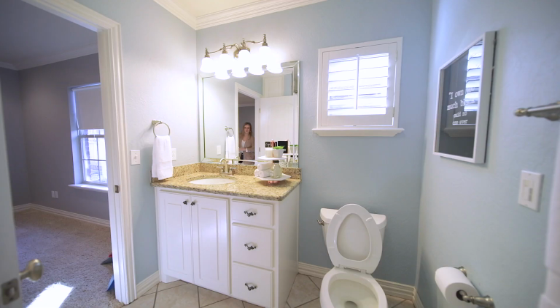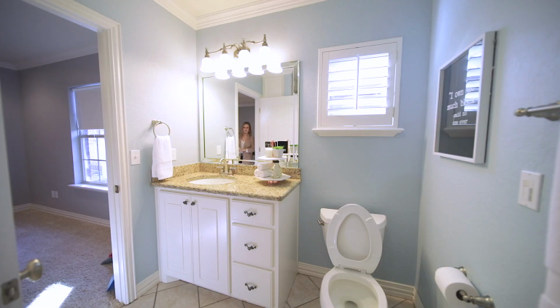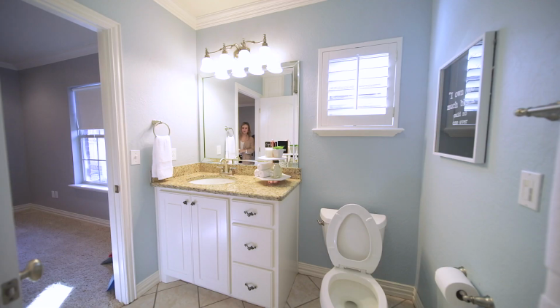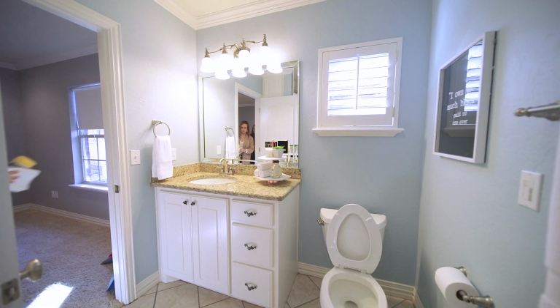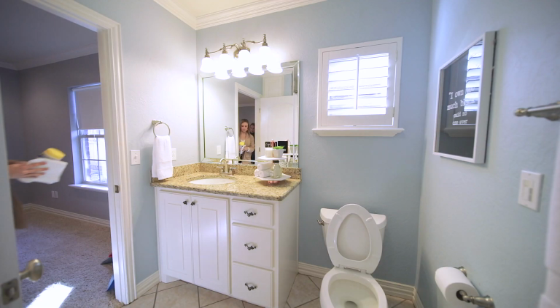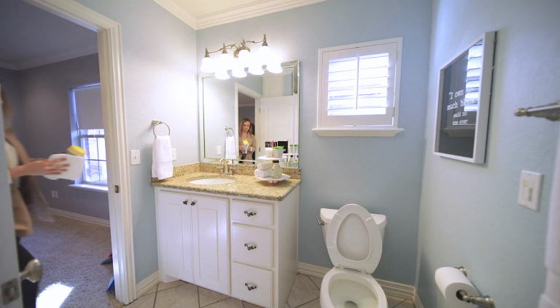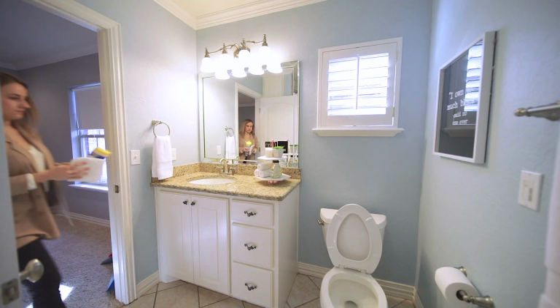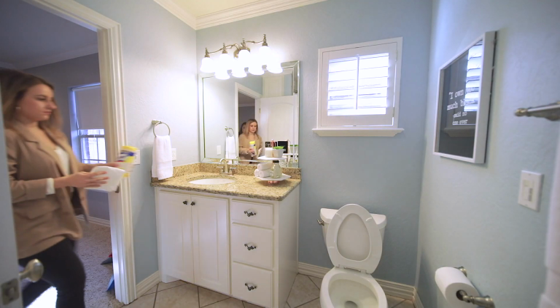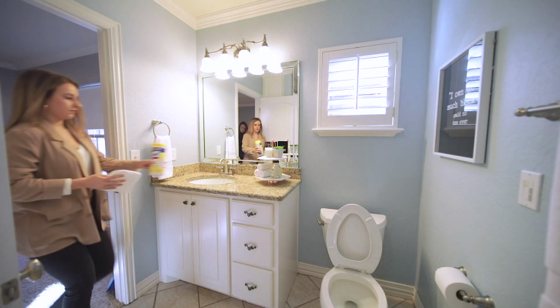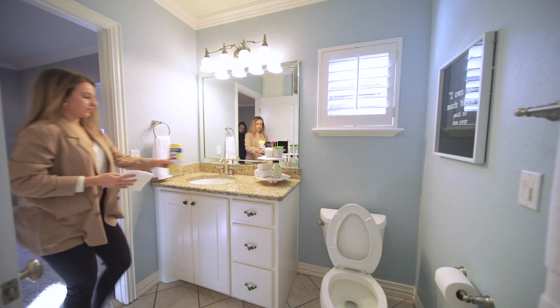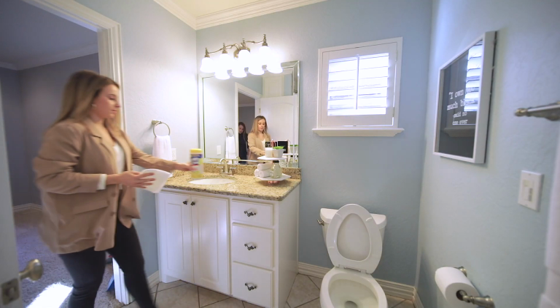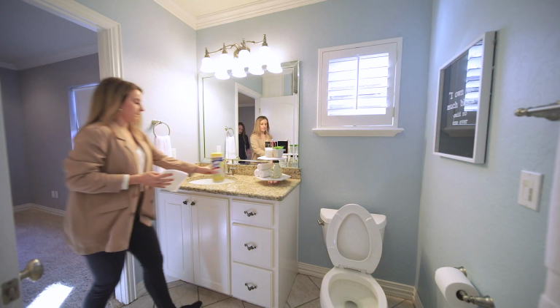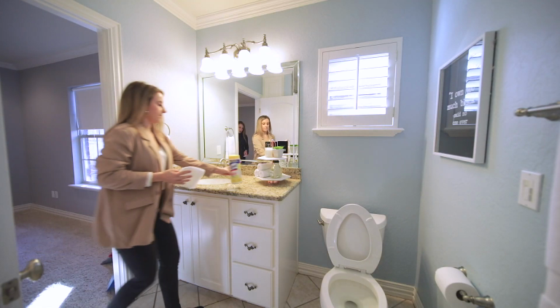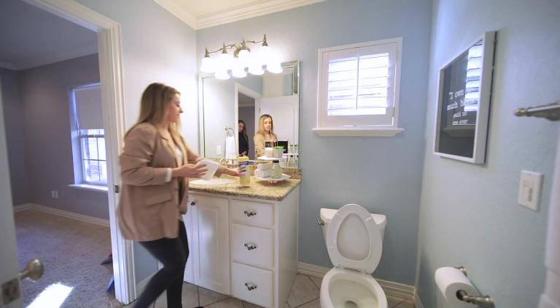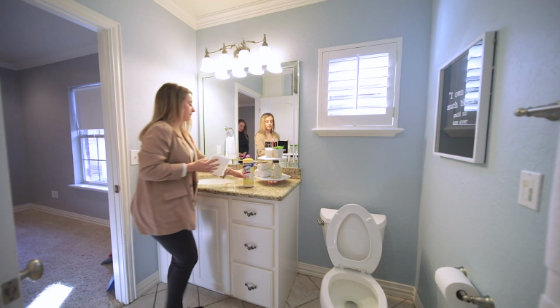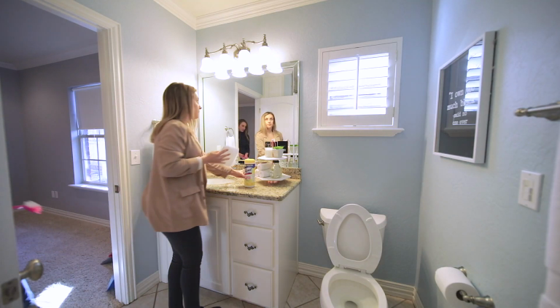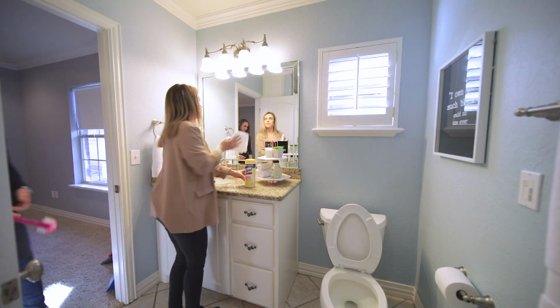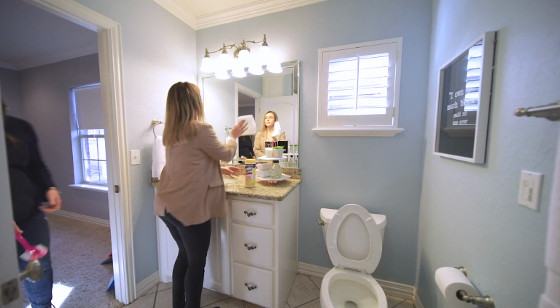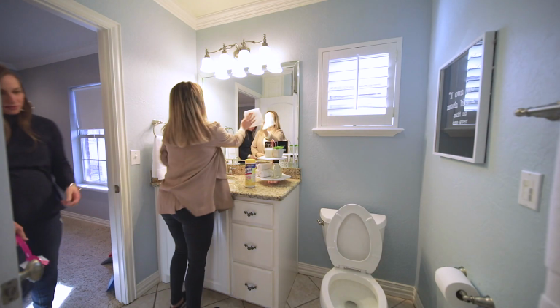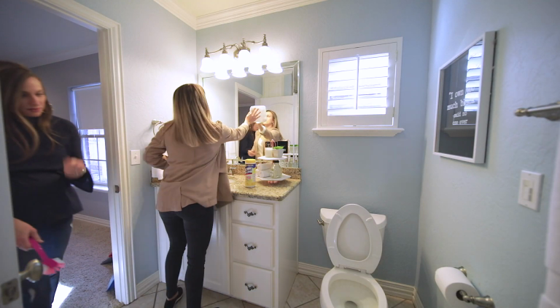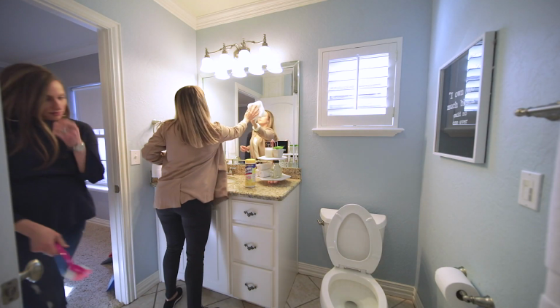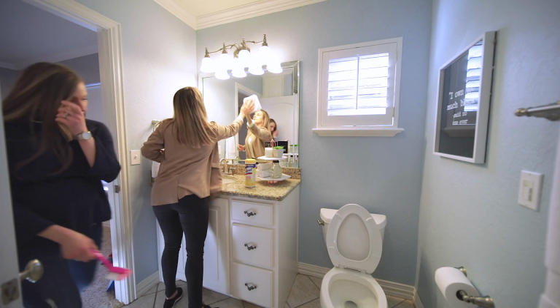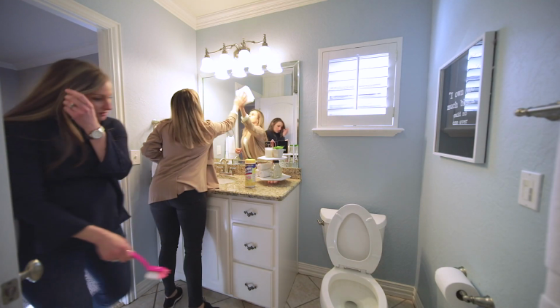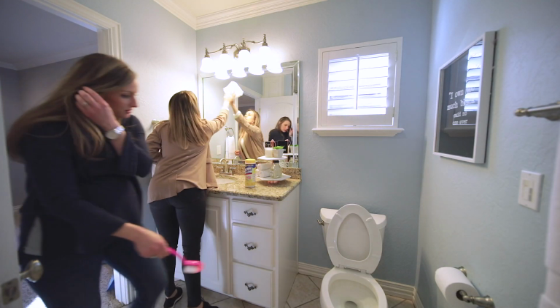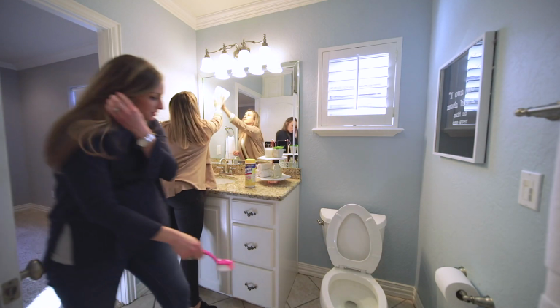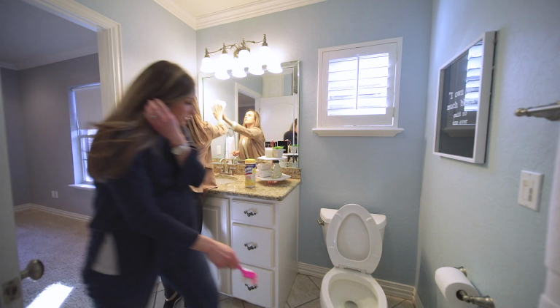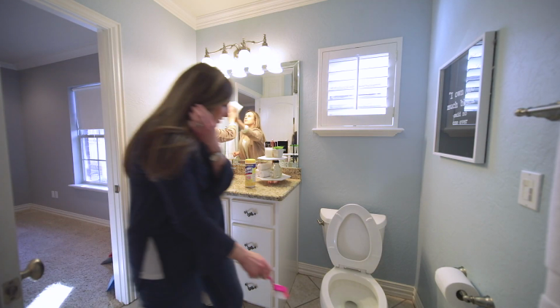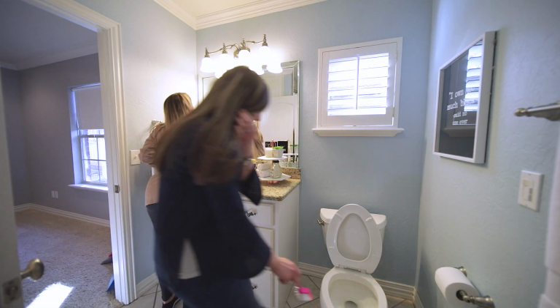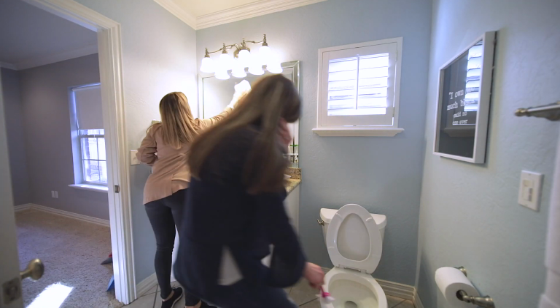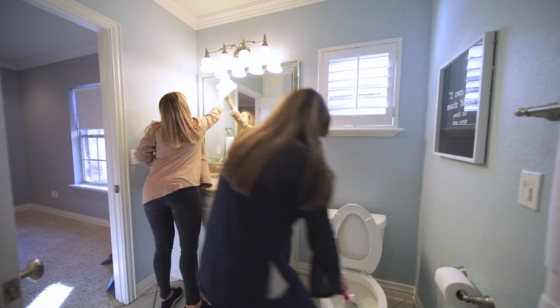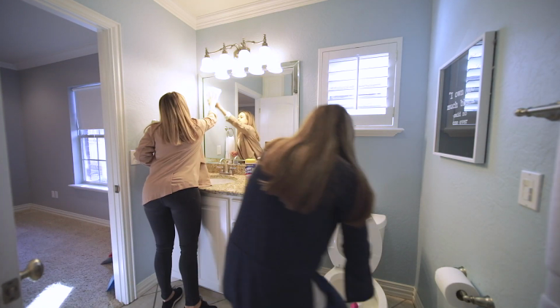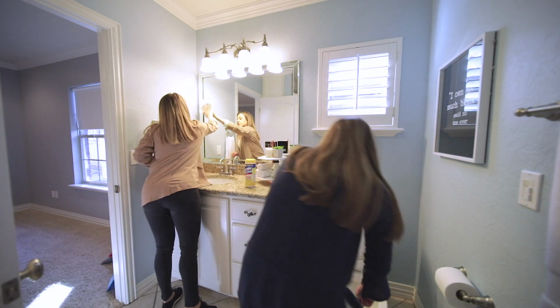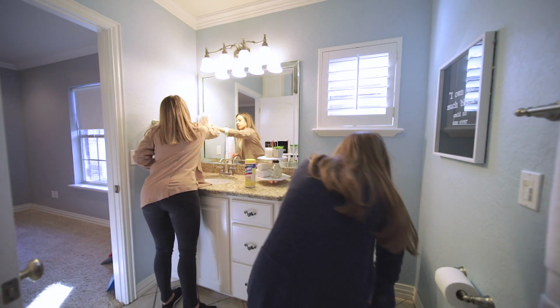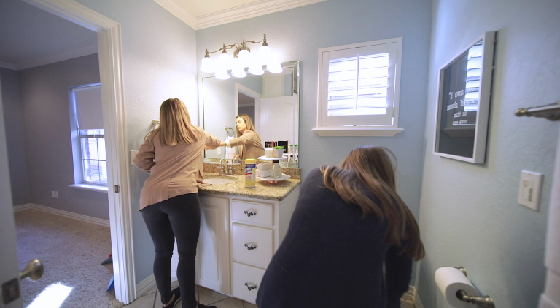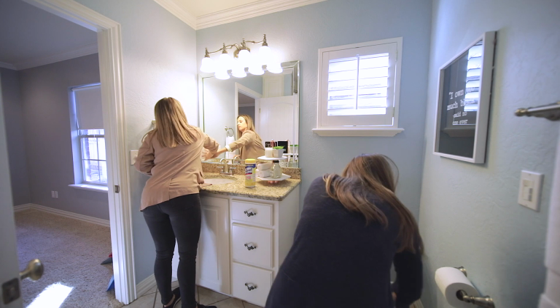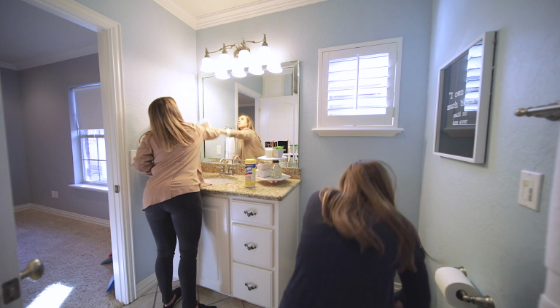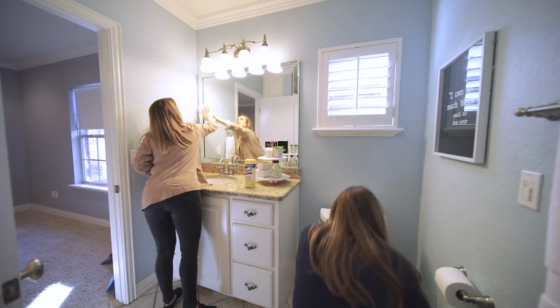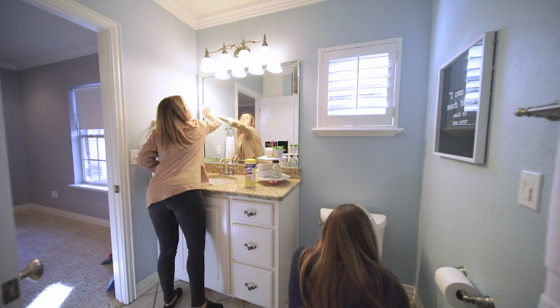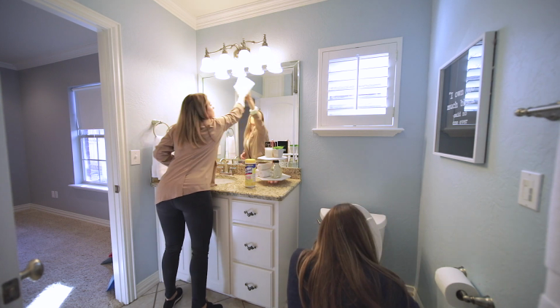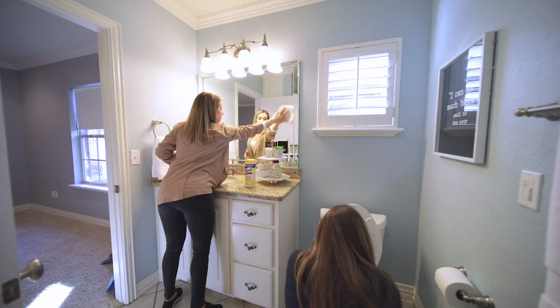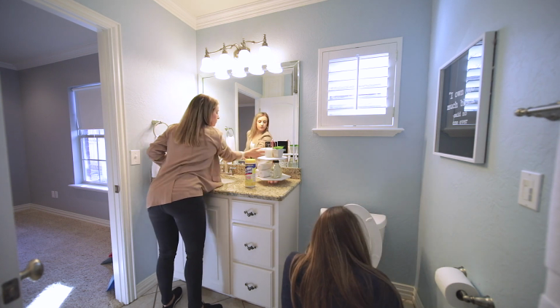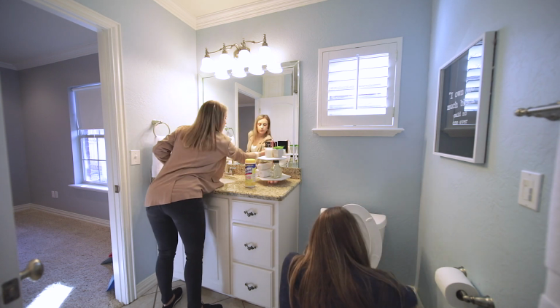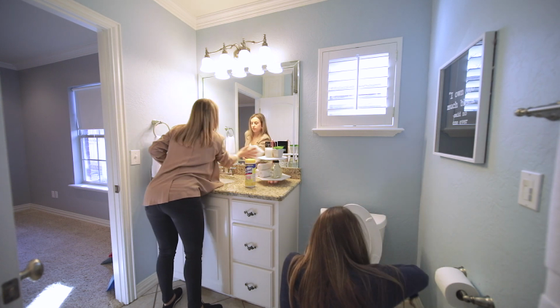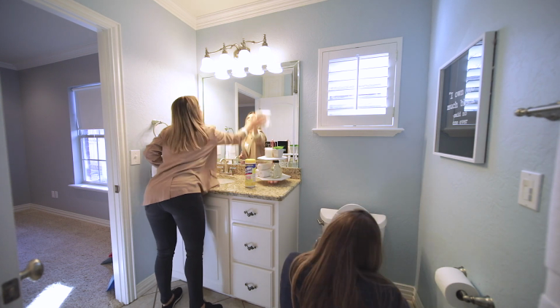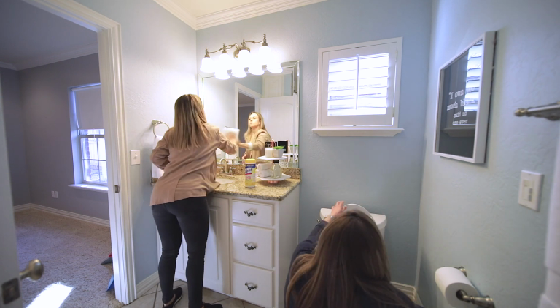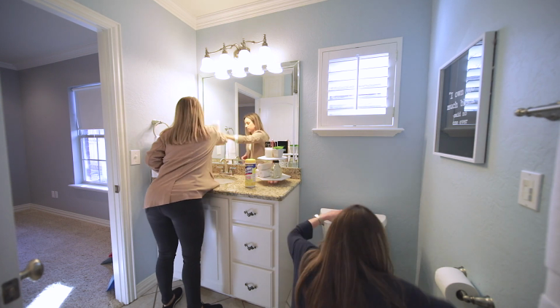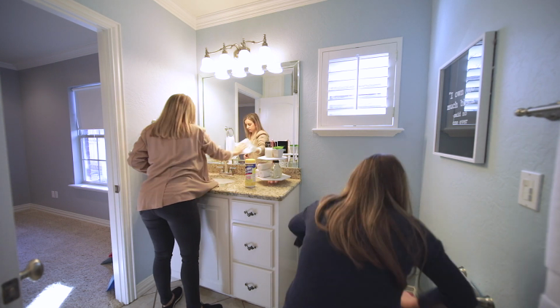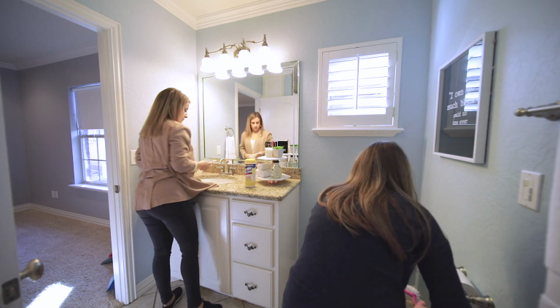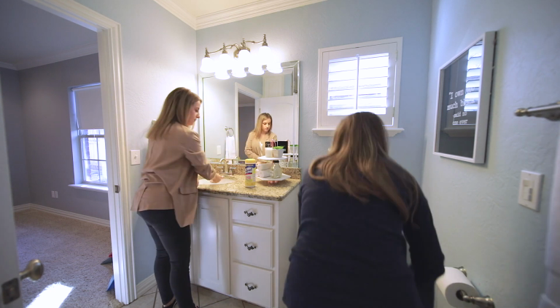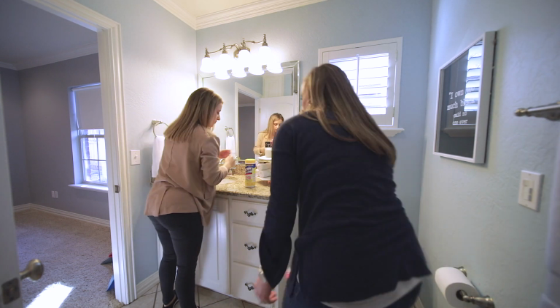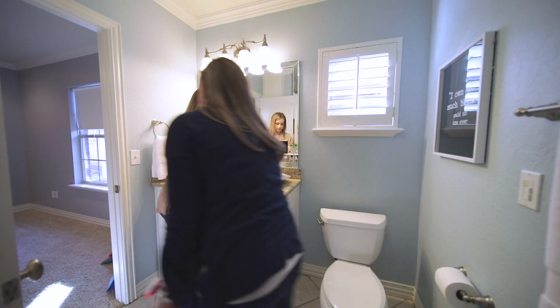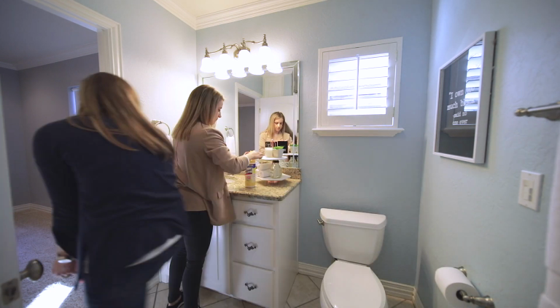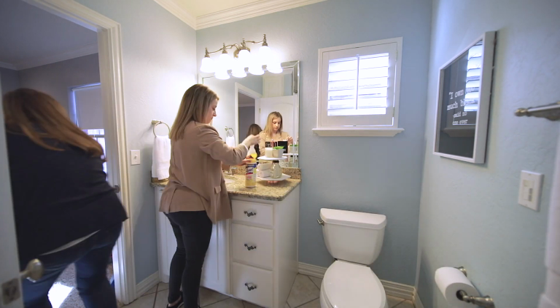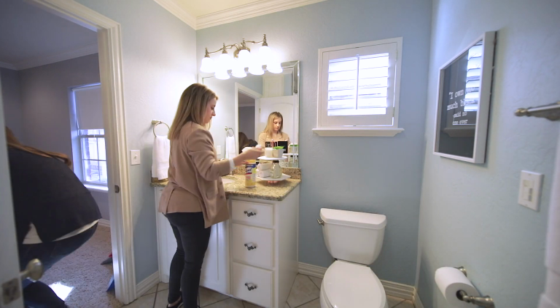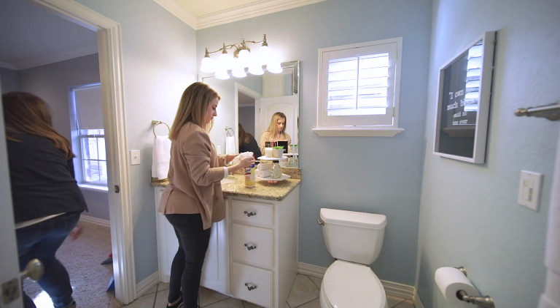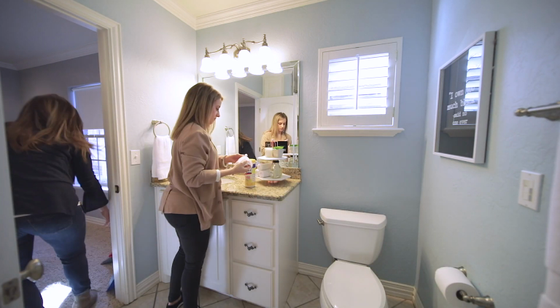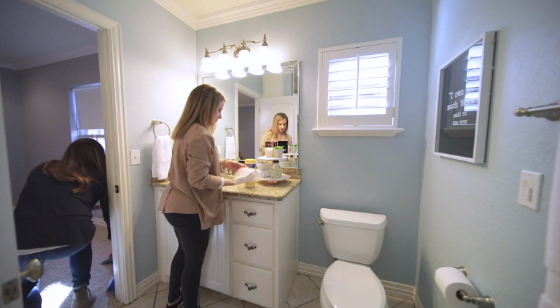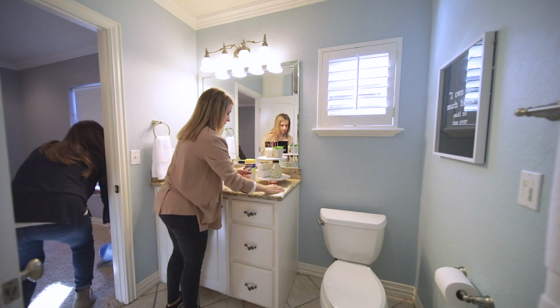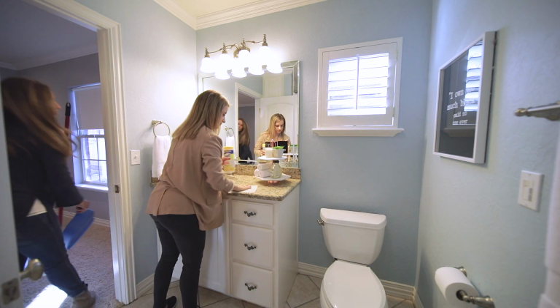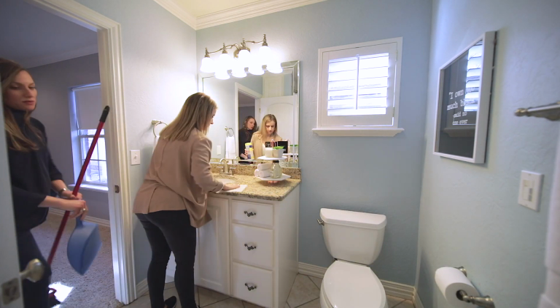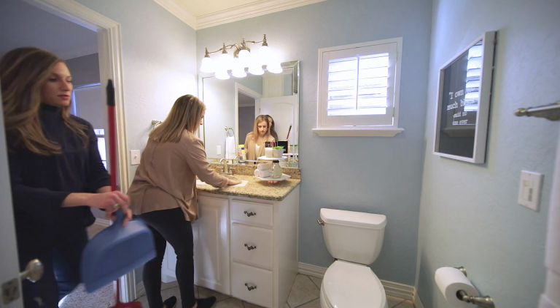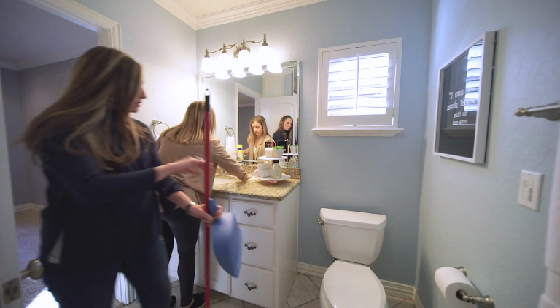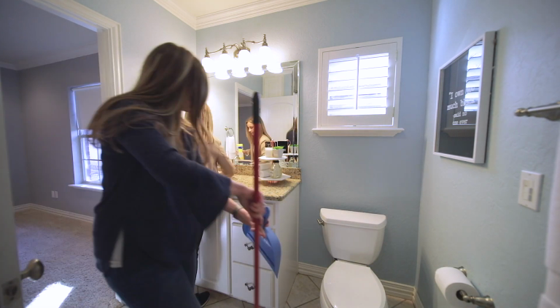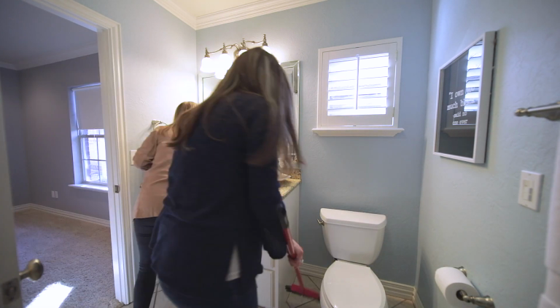Clean, clean, clean. You want potential buyers to have zero reservations about buying your home, and simply keeping it clean can go a long way.